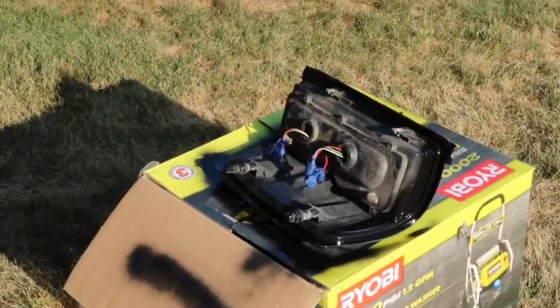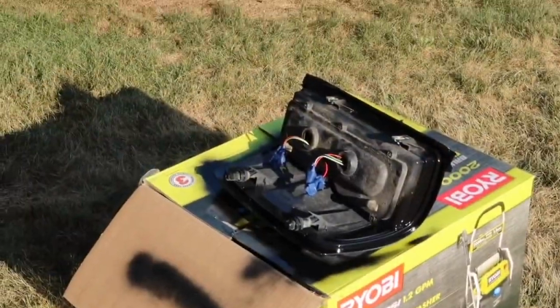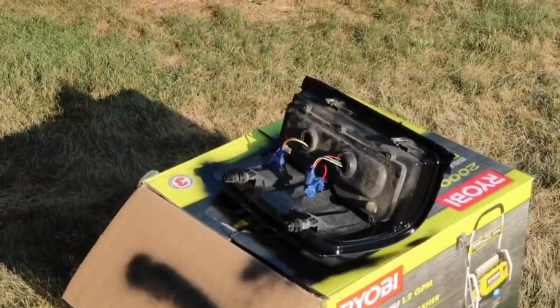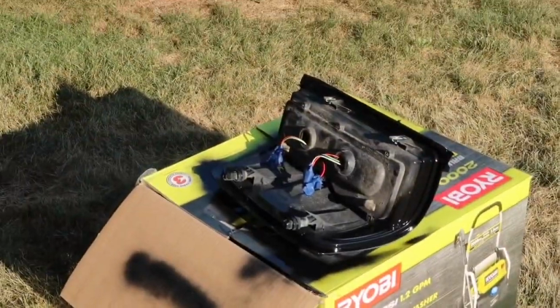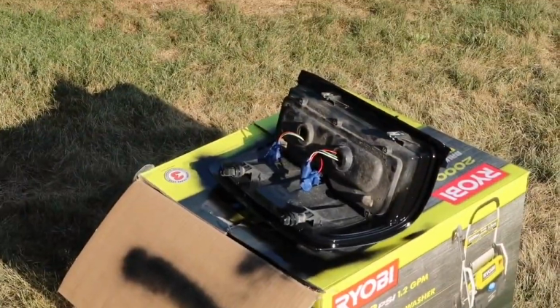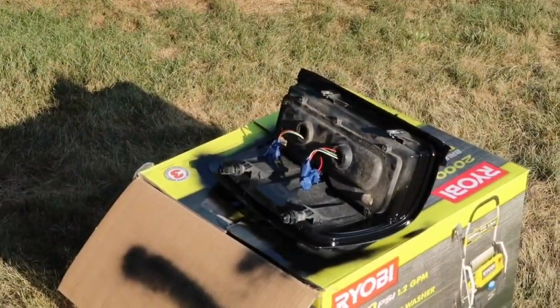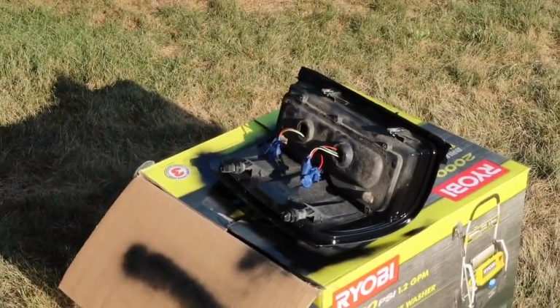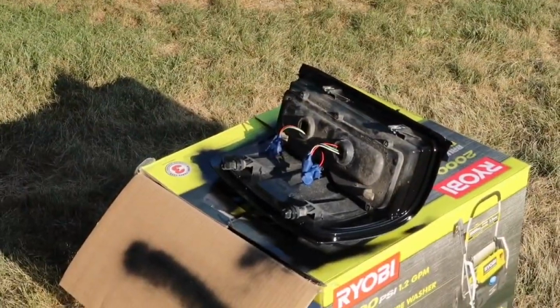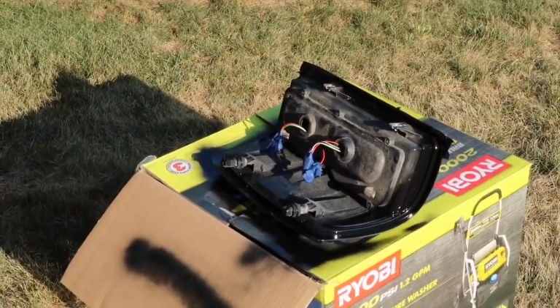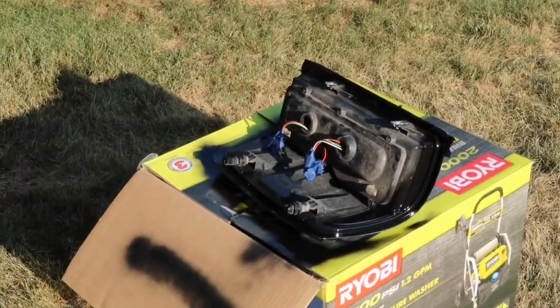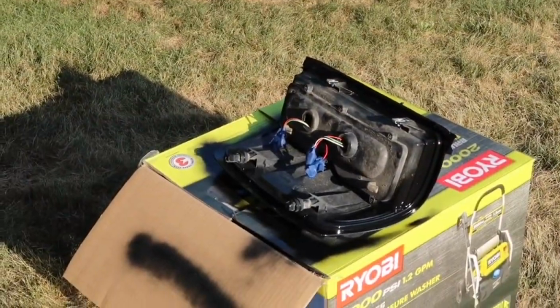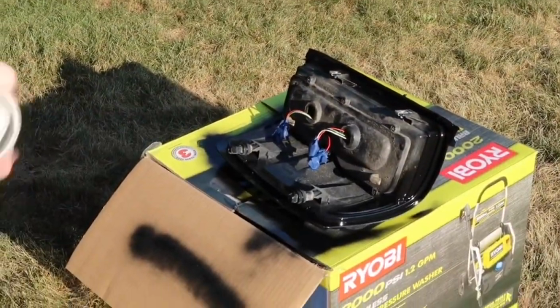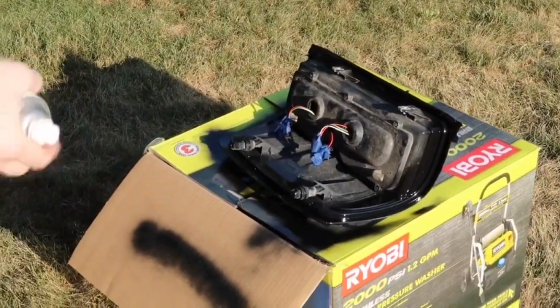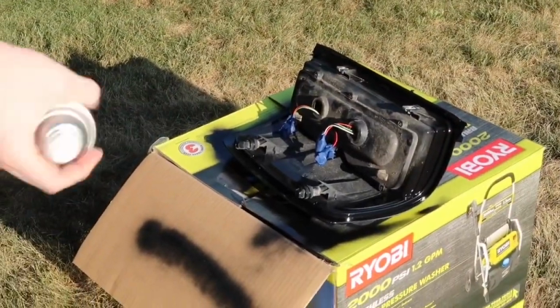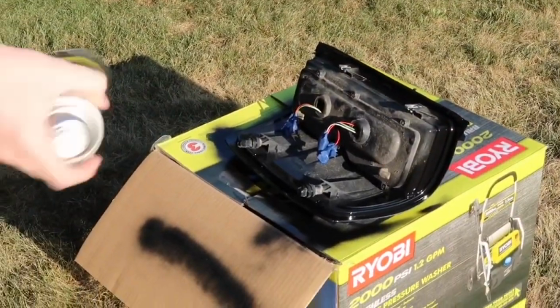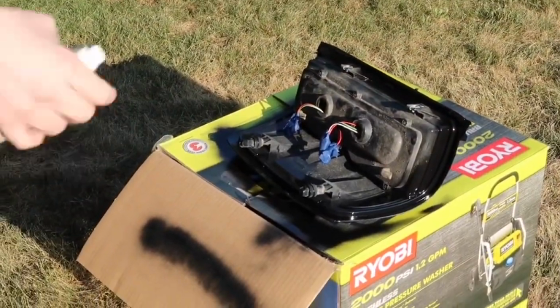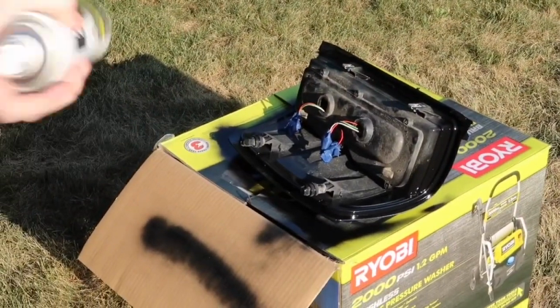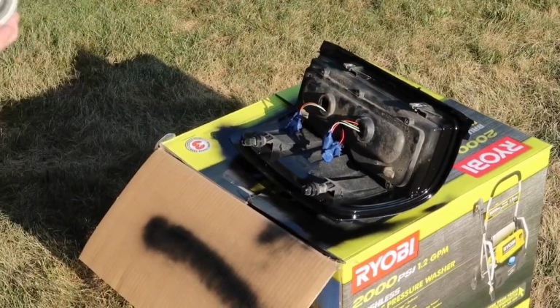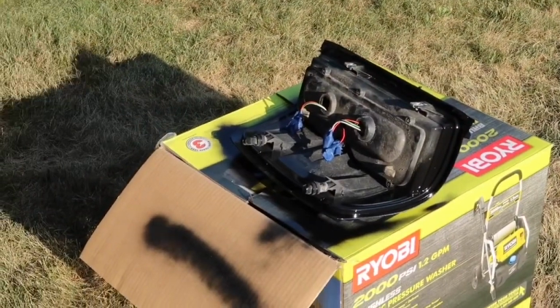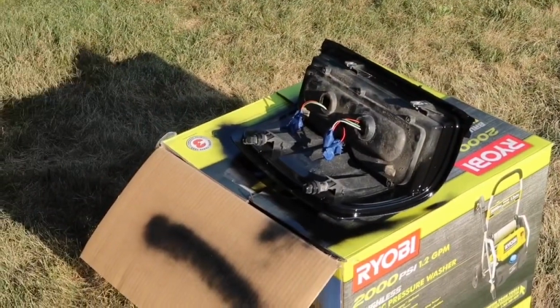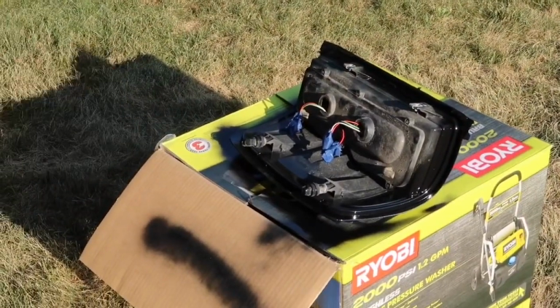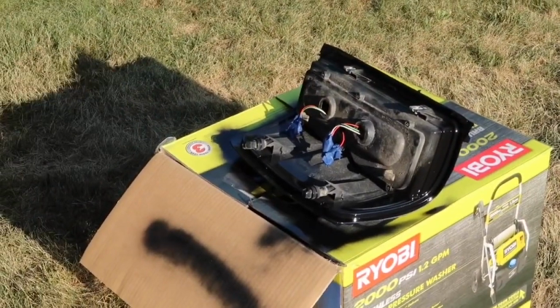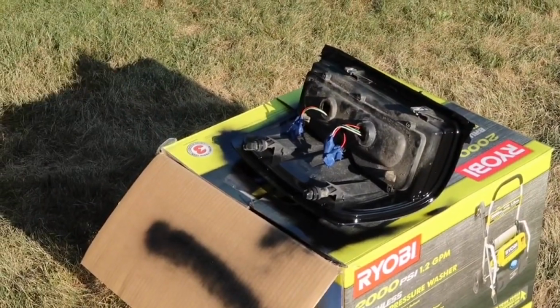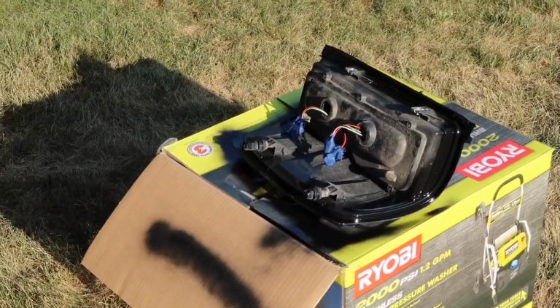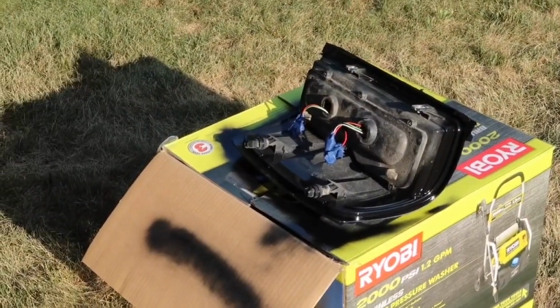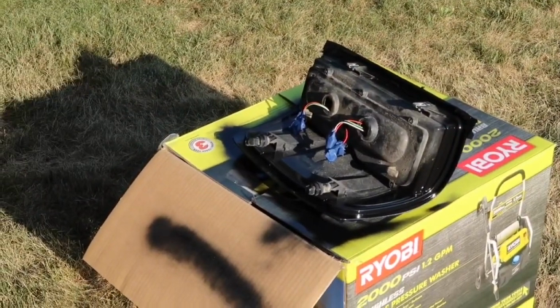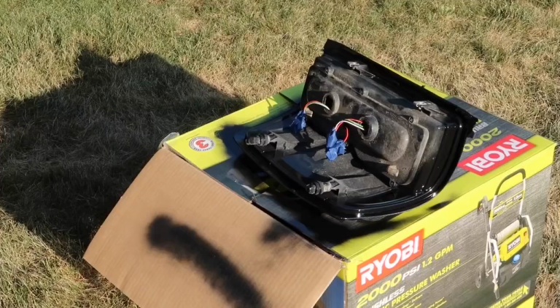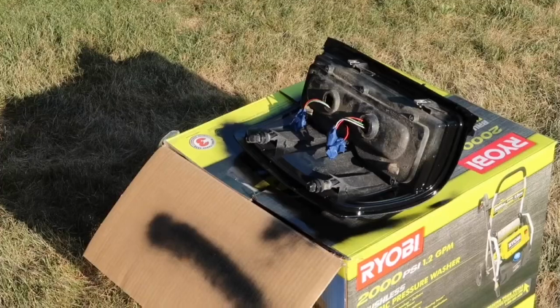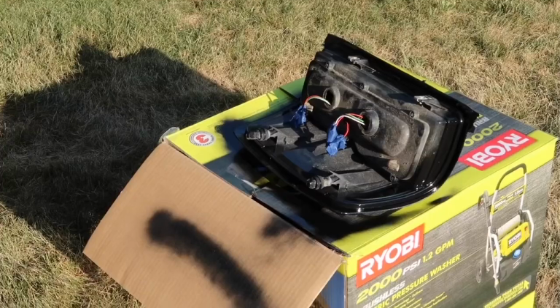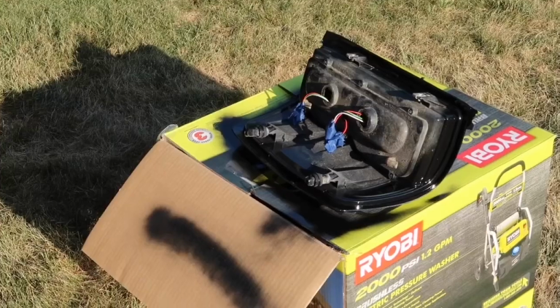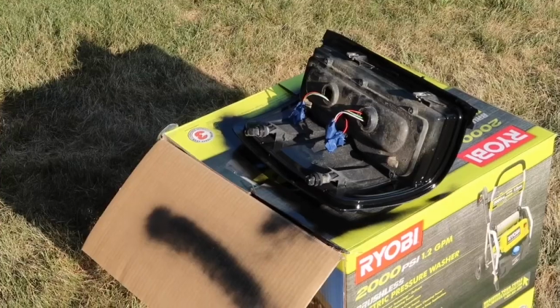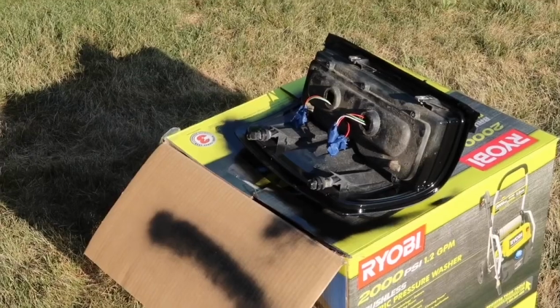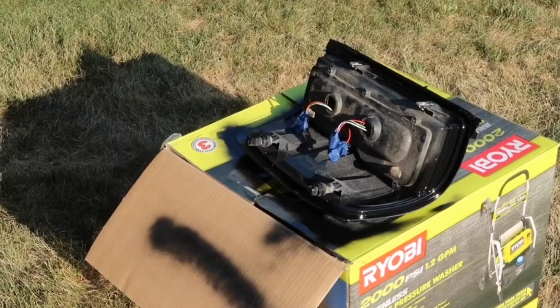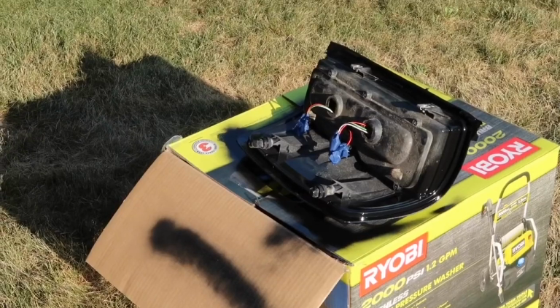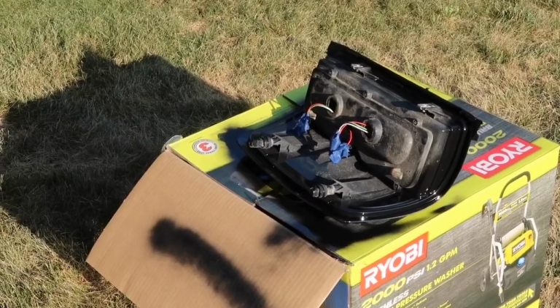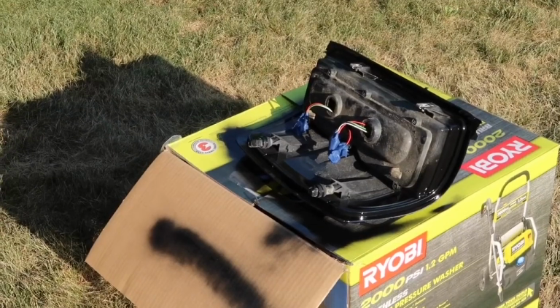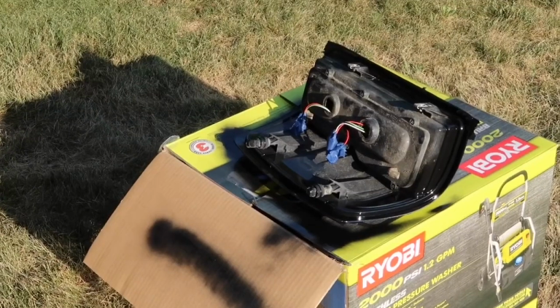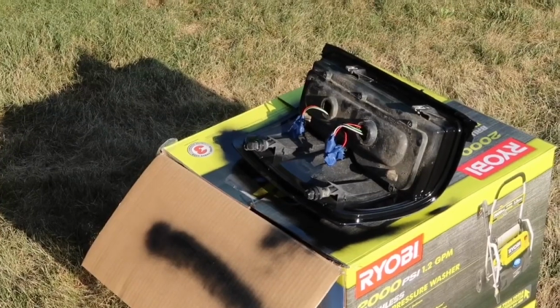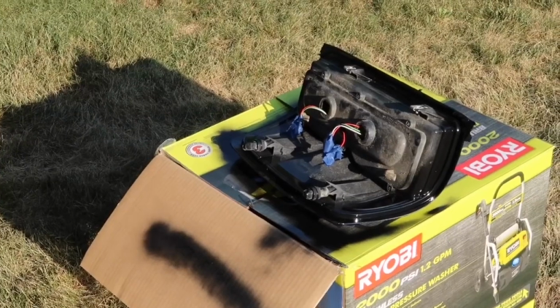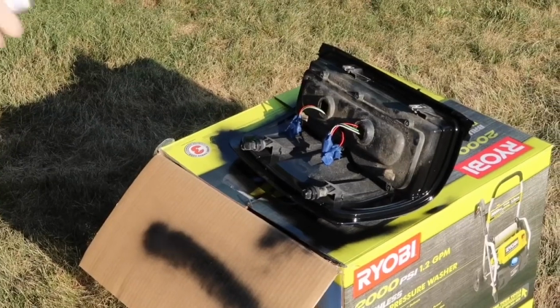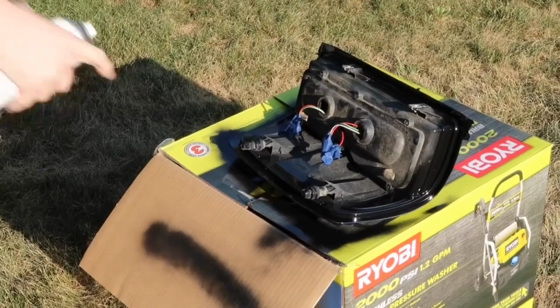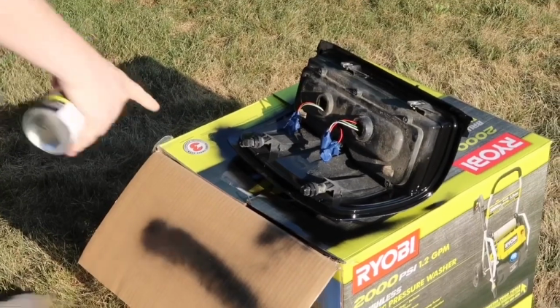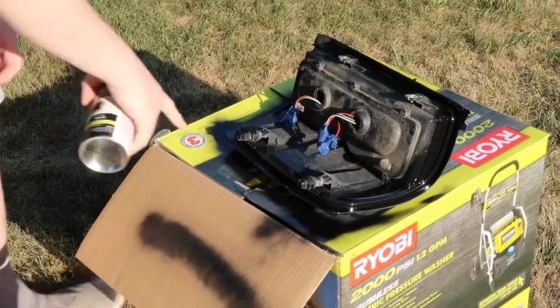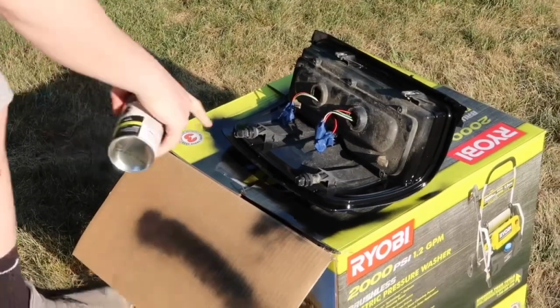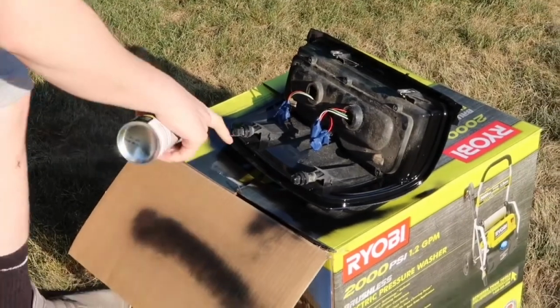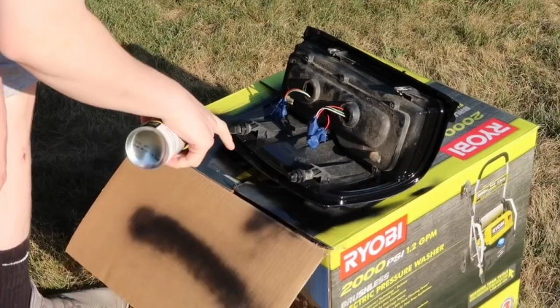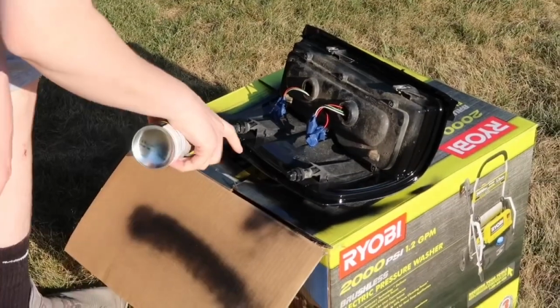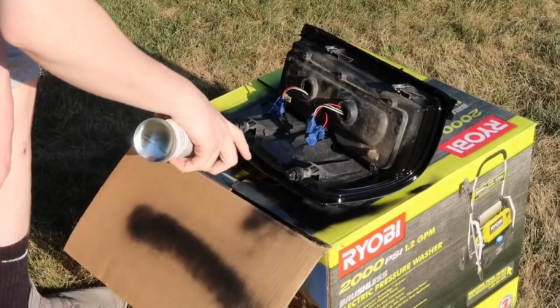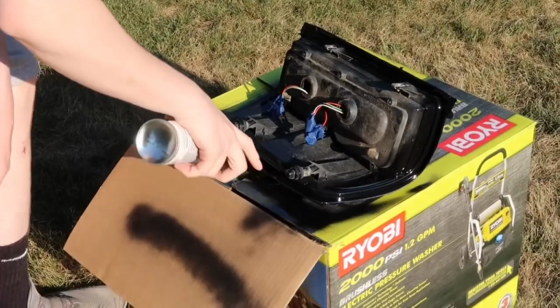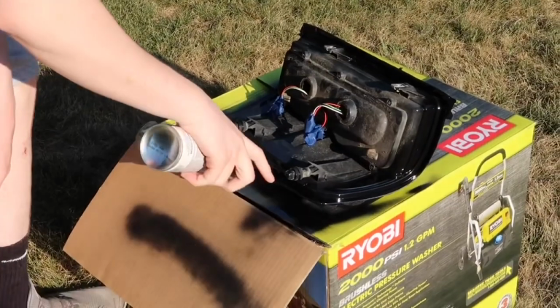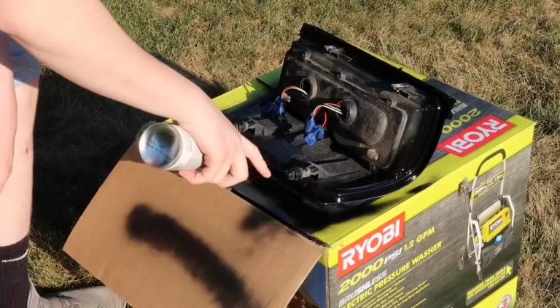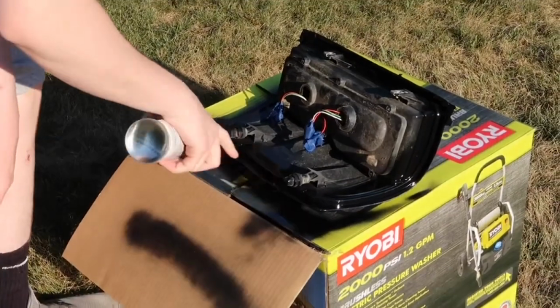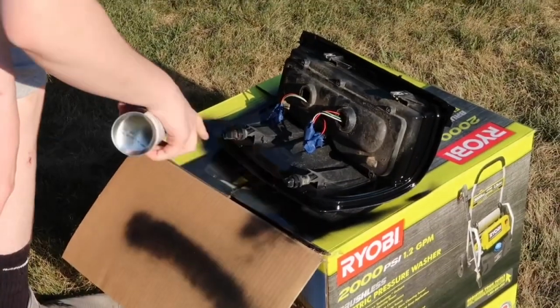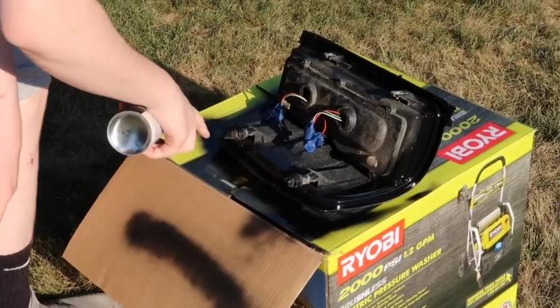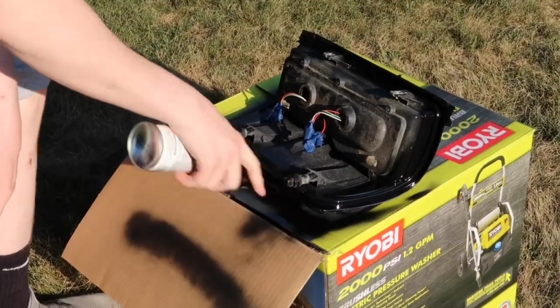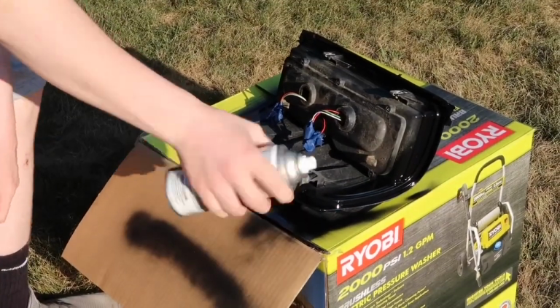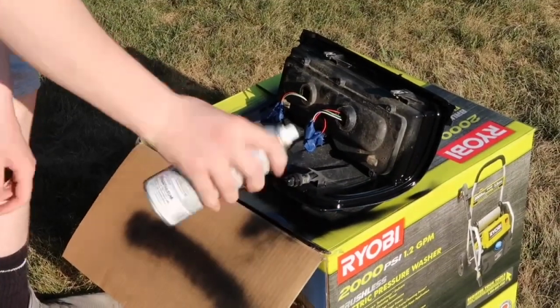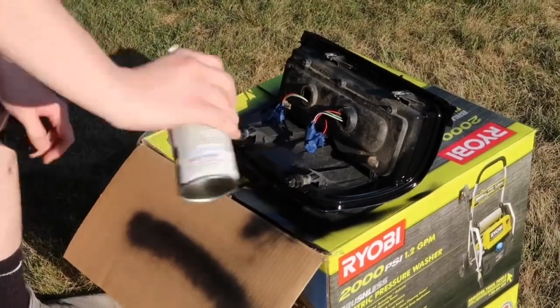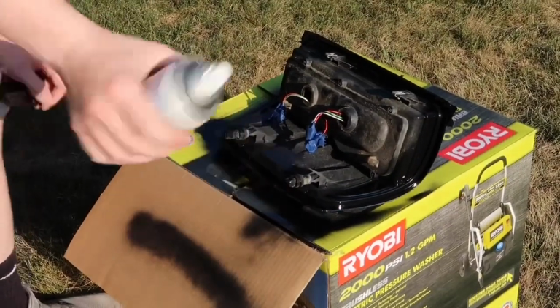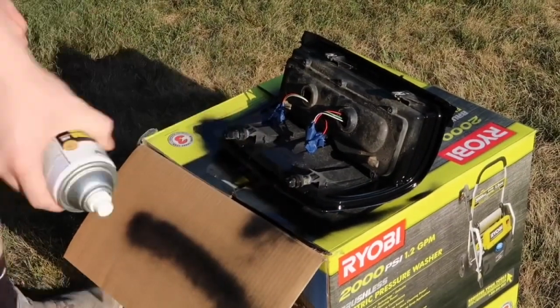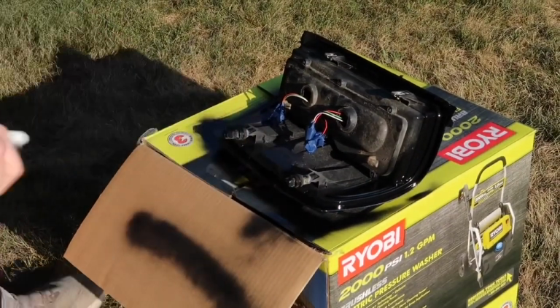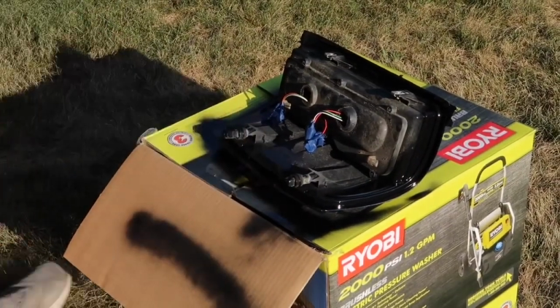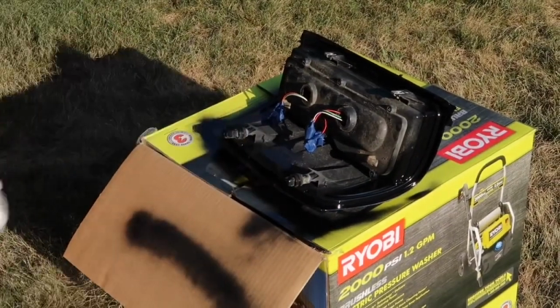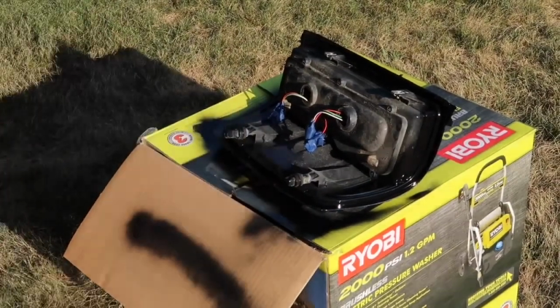If you want, you can put a second coat on it, which I'll do, because if there's any little pockets in it that you can see through, I don't want that.